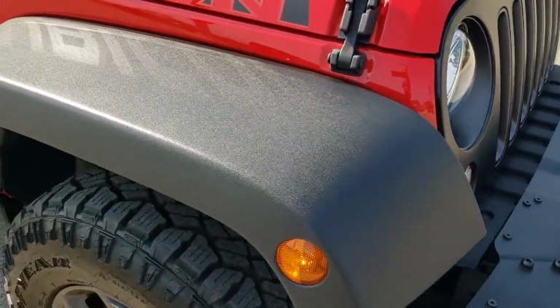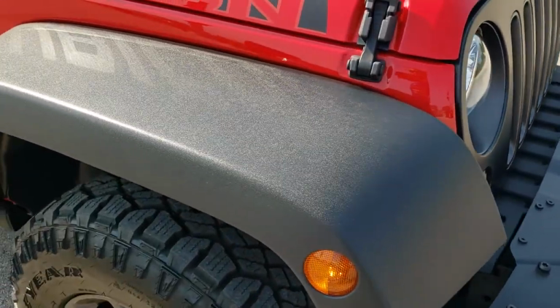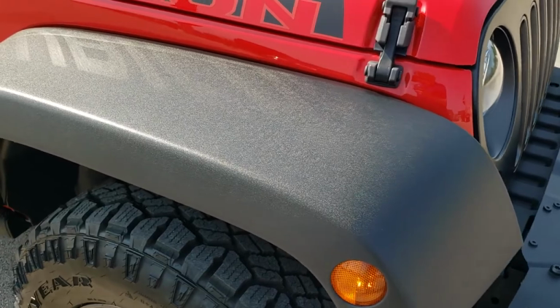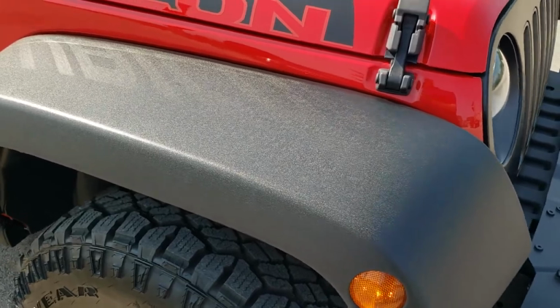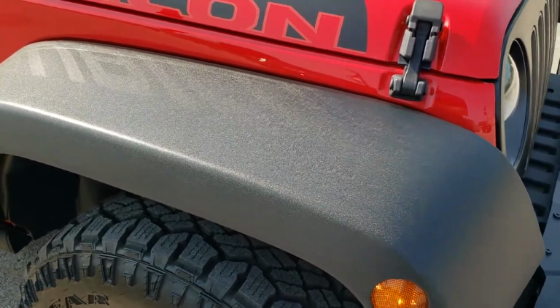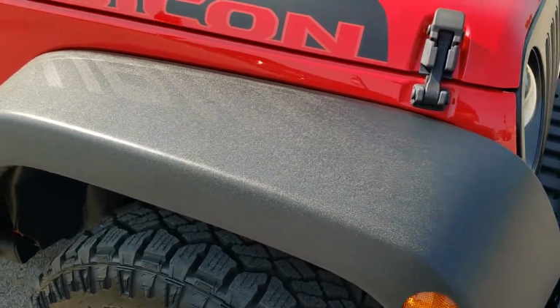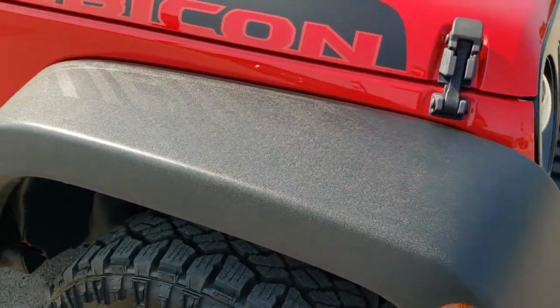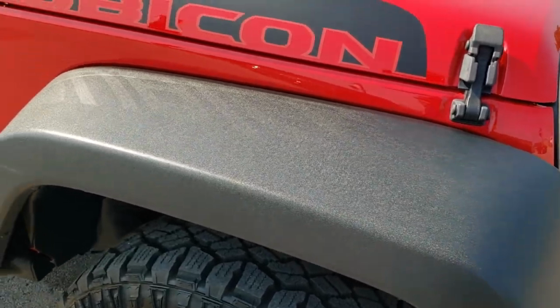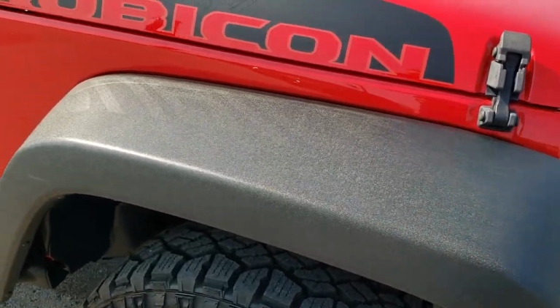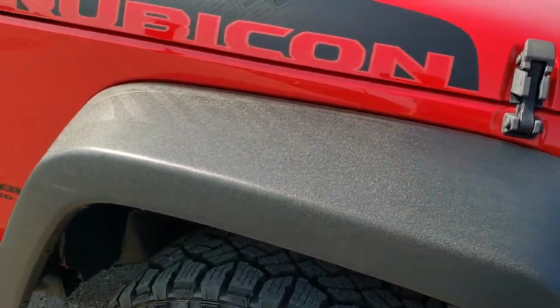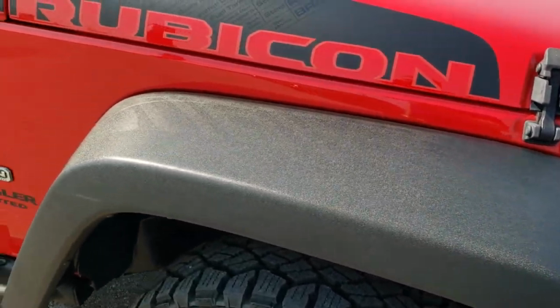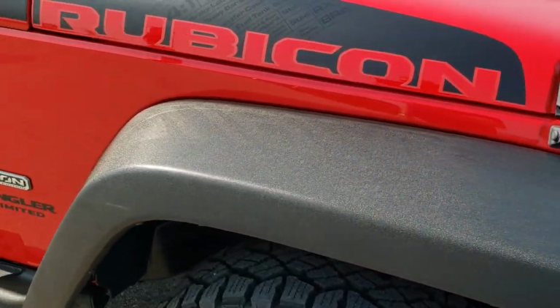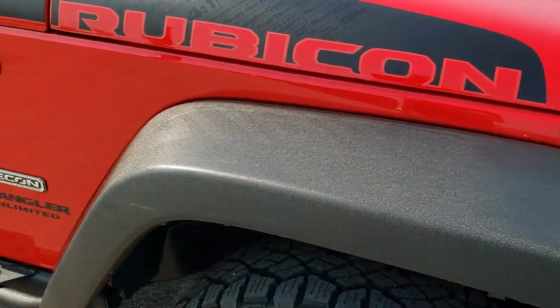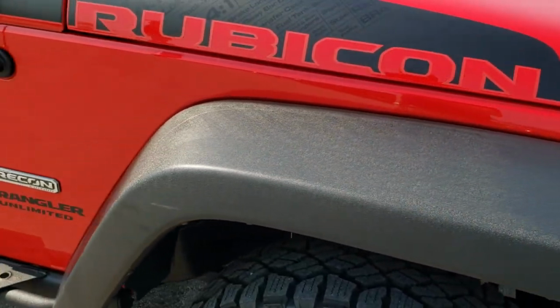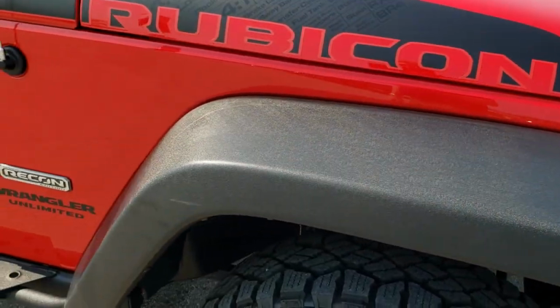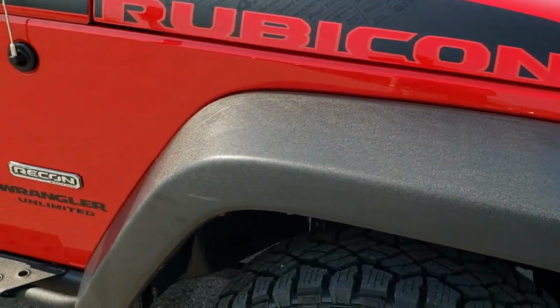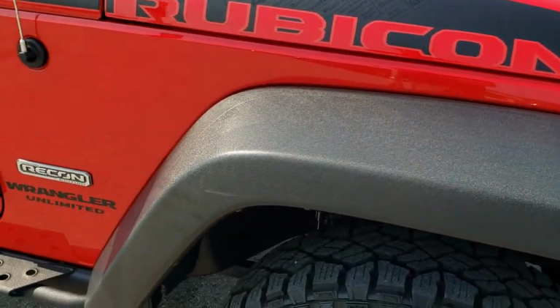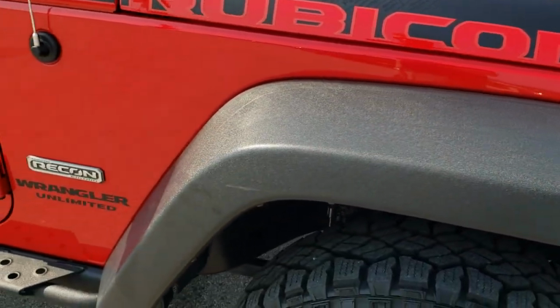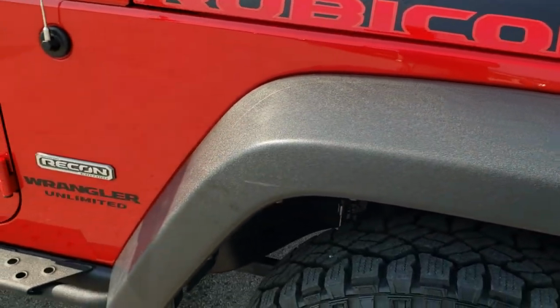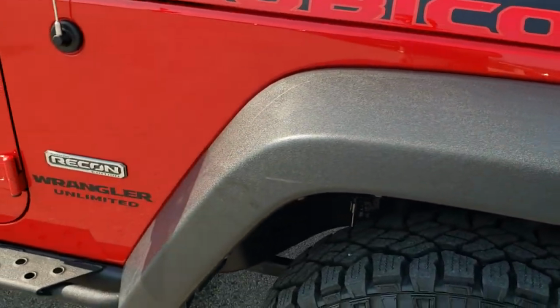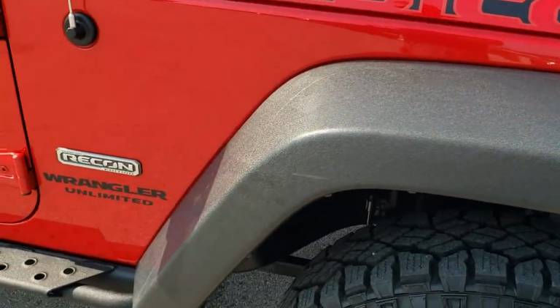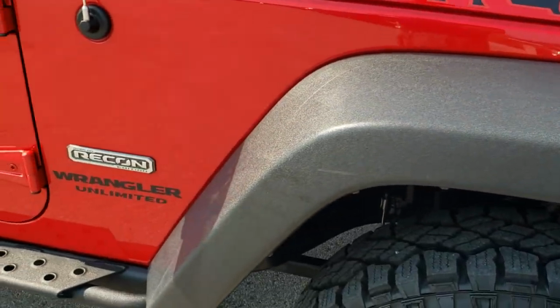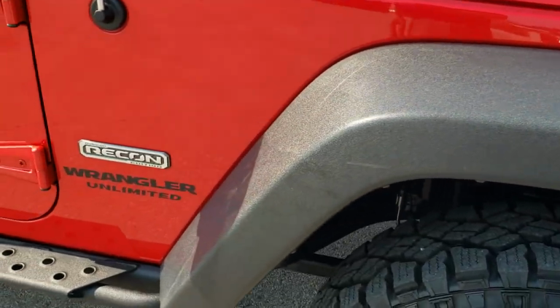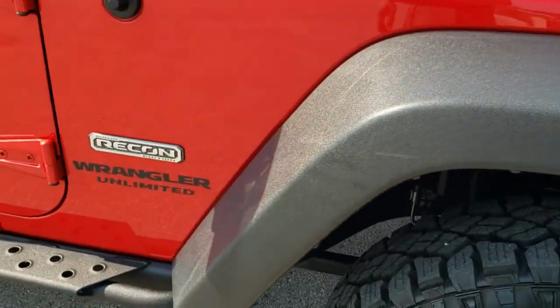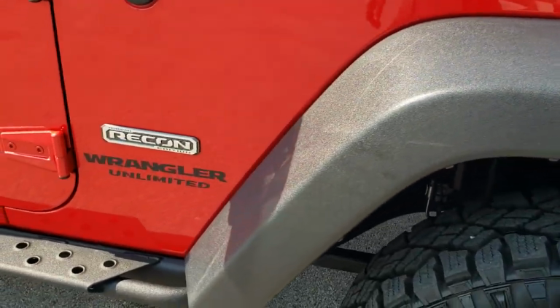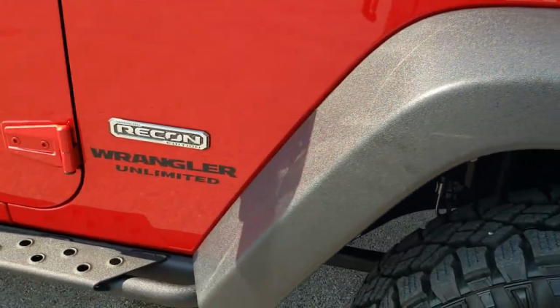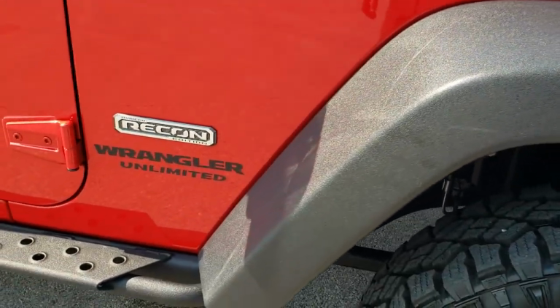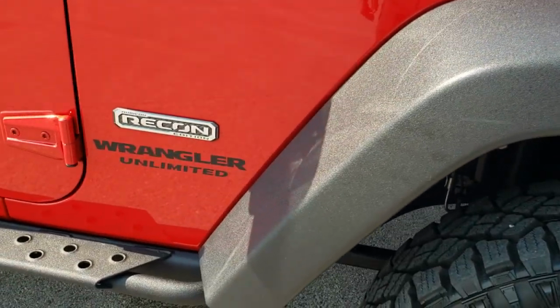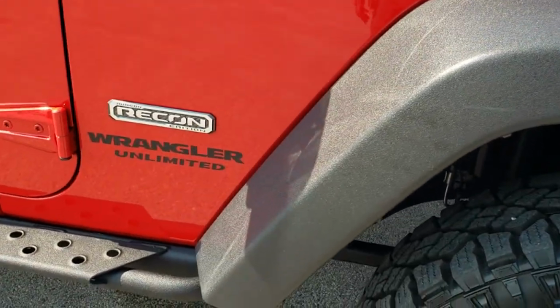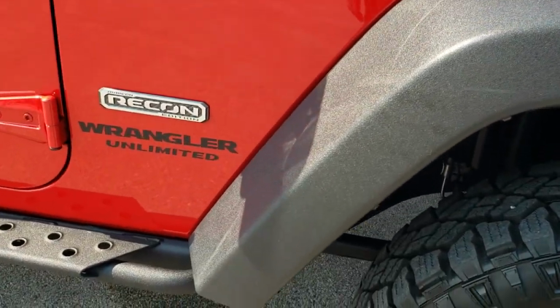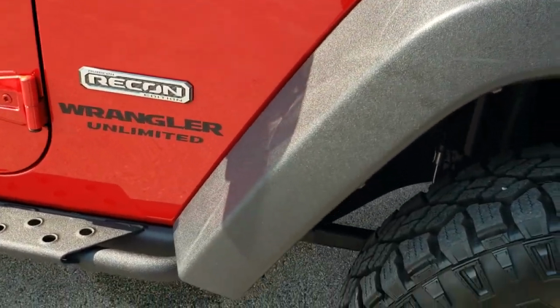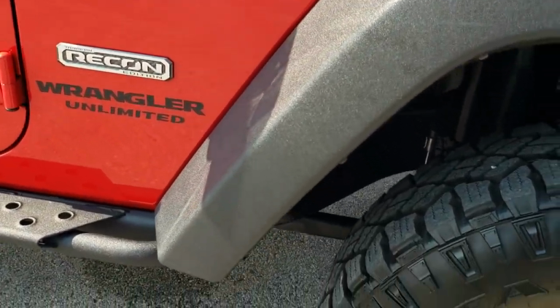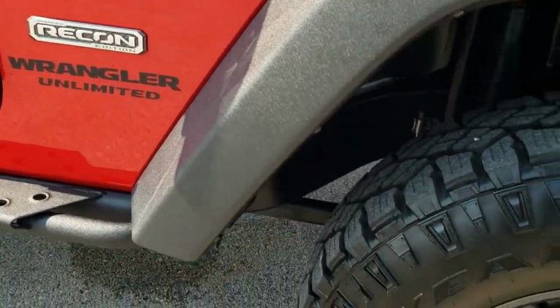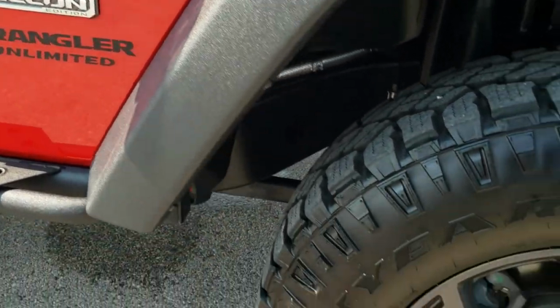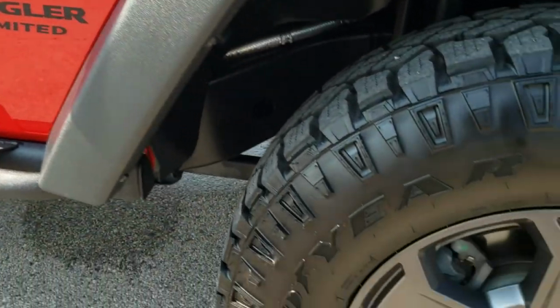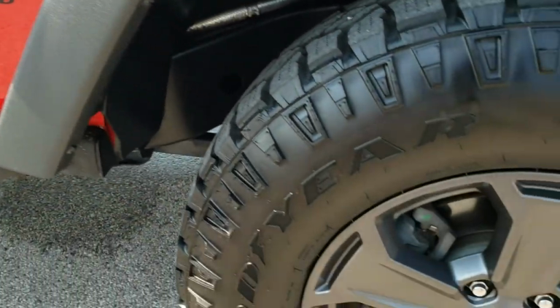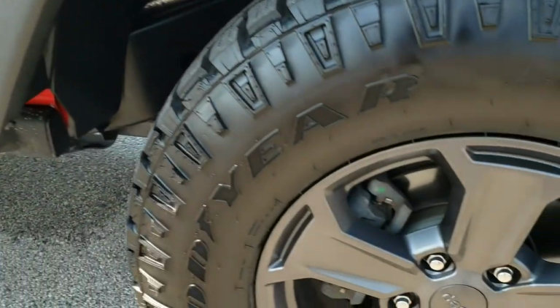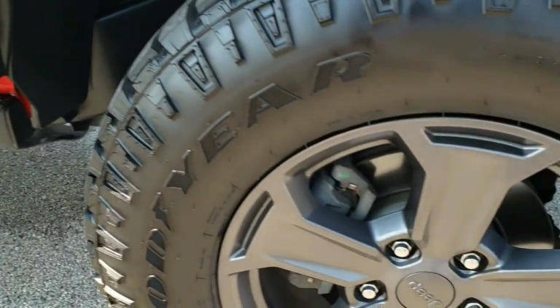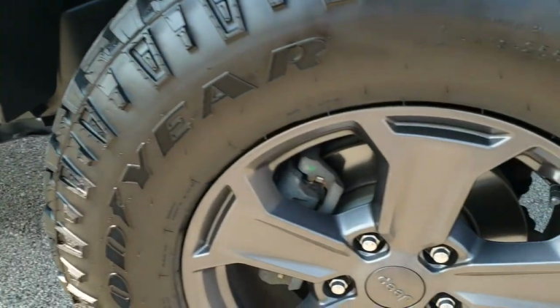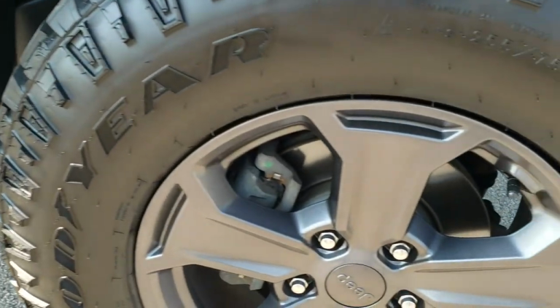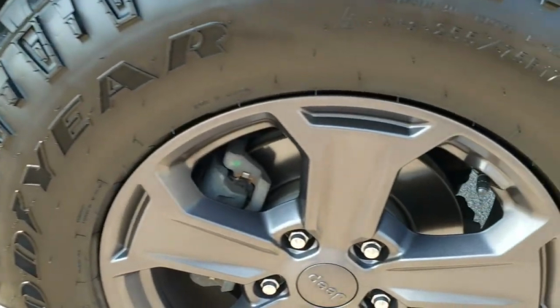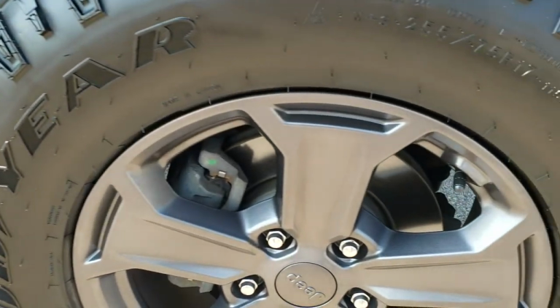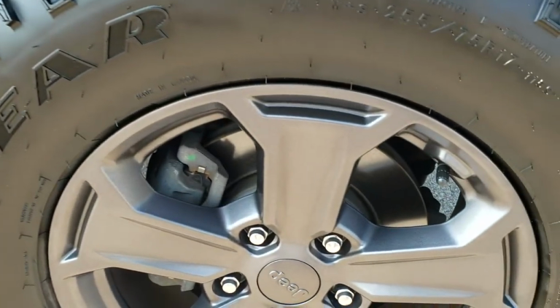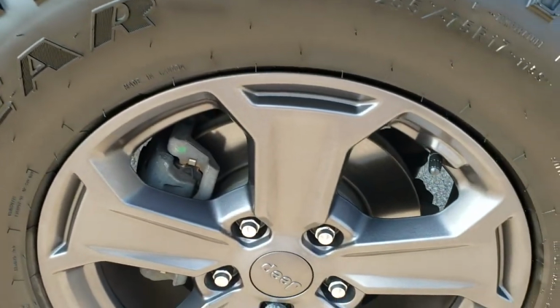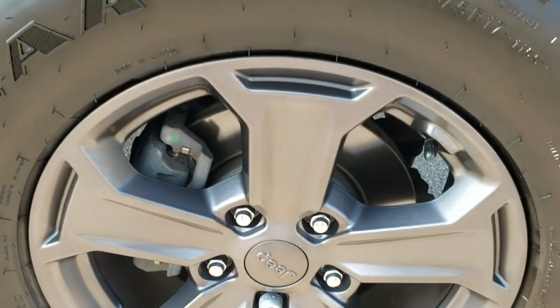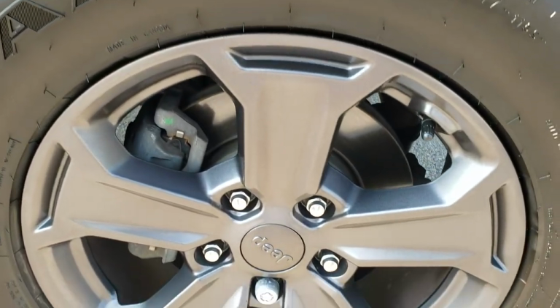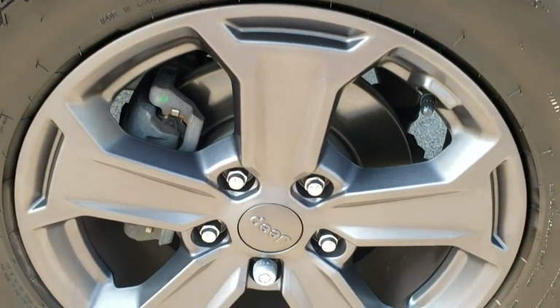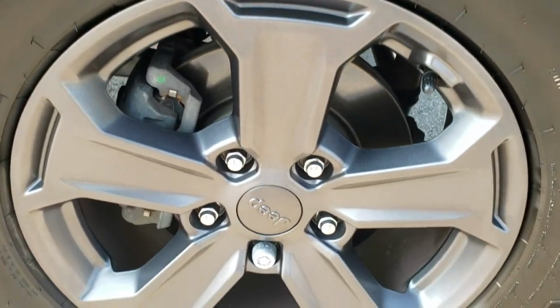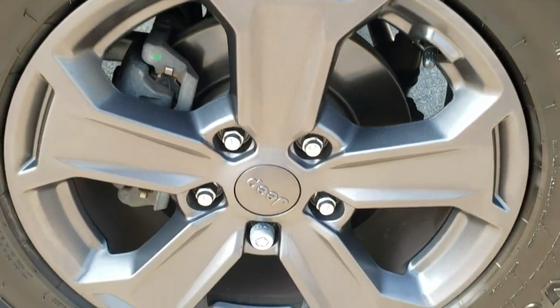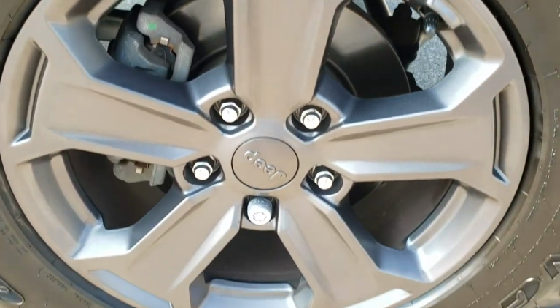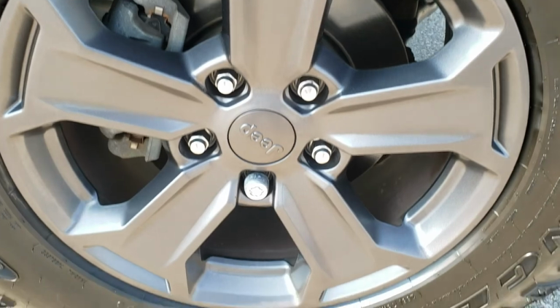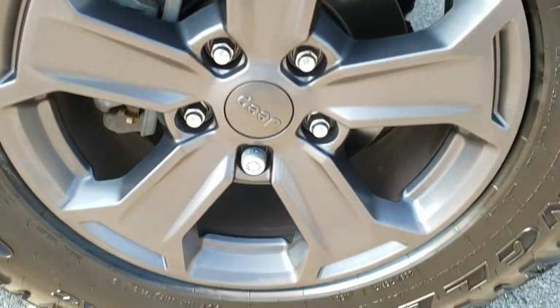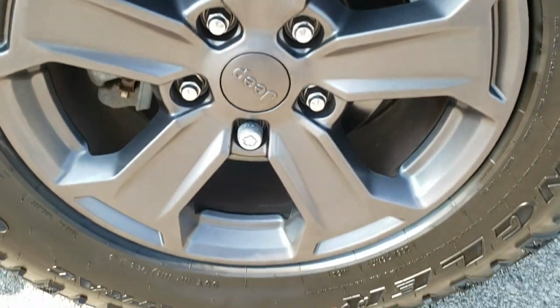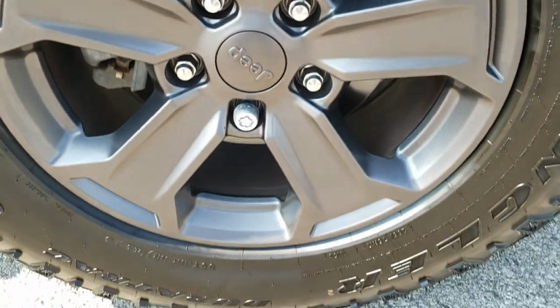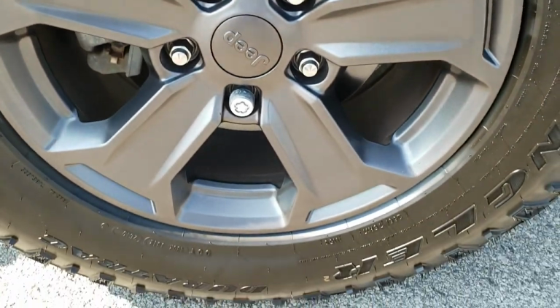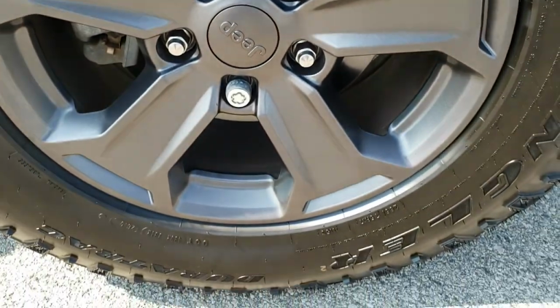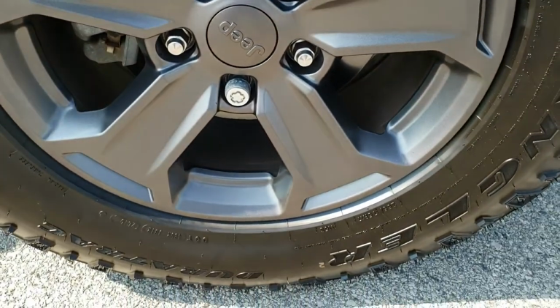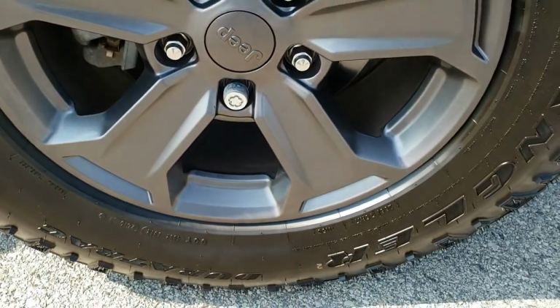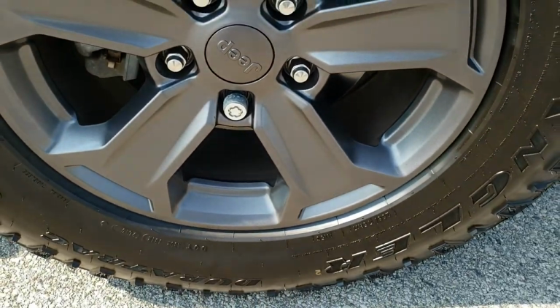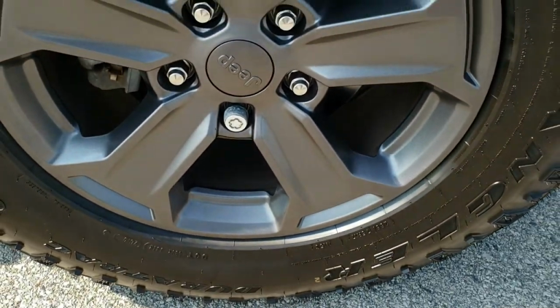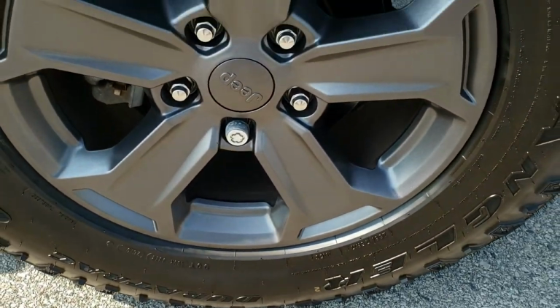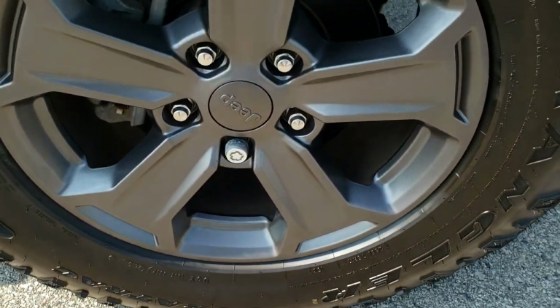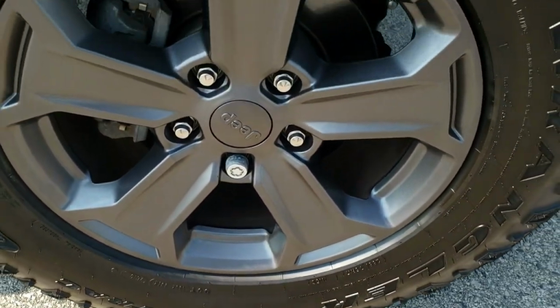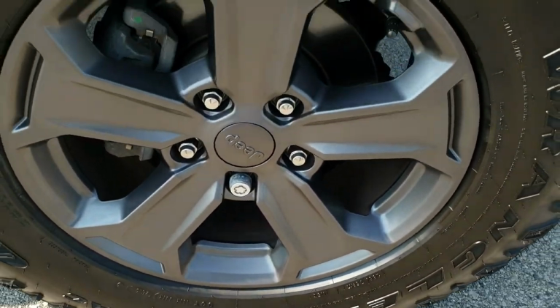The passenger-side front fender is in excellent condition too, and the passenger-side rim has no scuffs or scrapes on it.